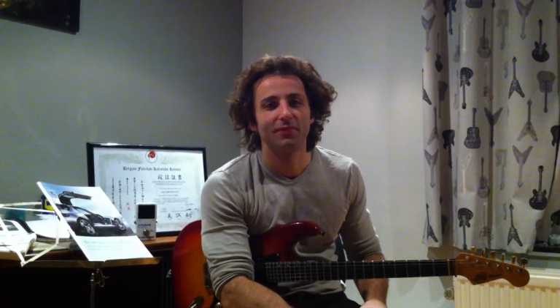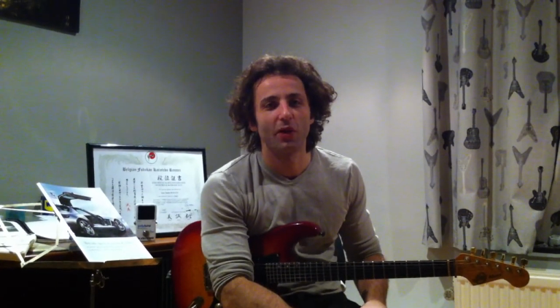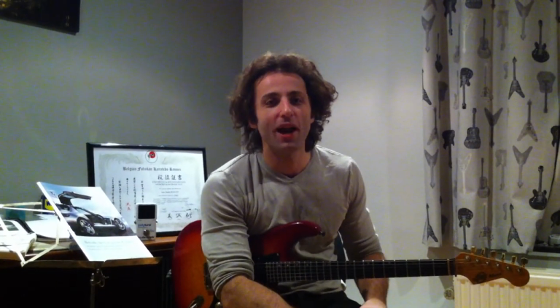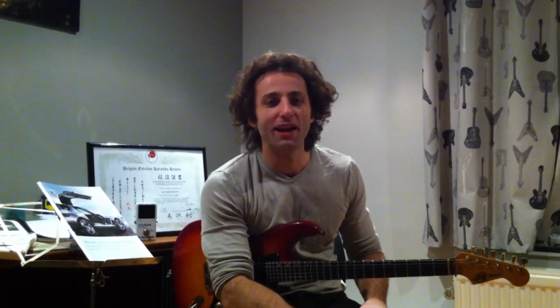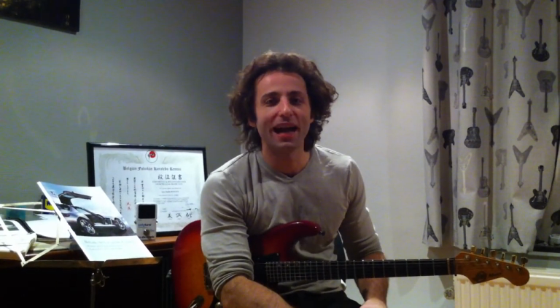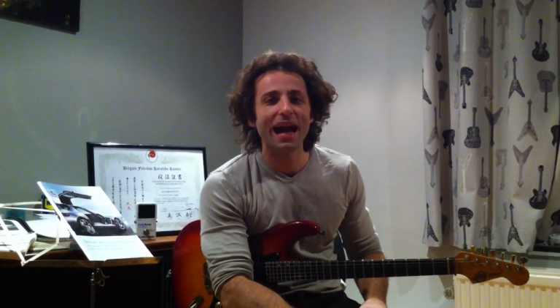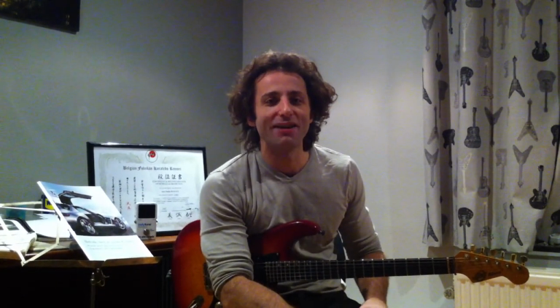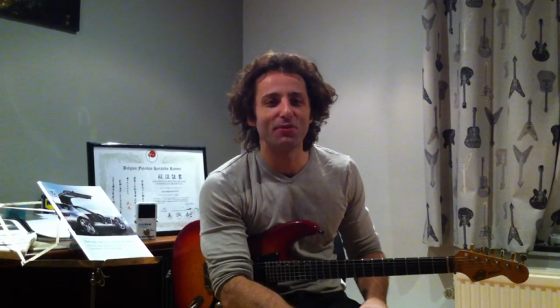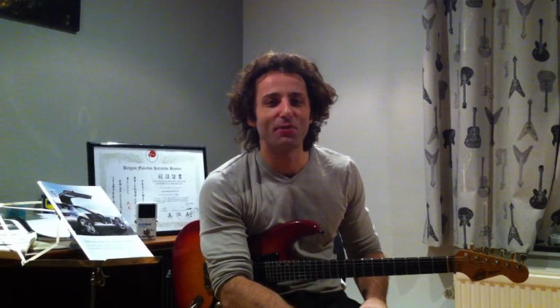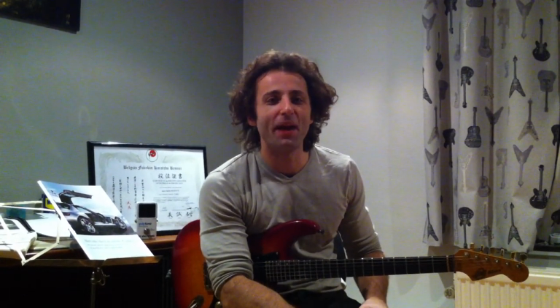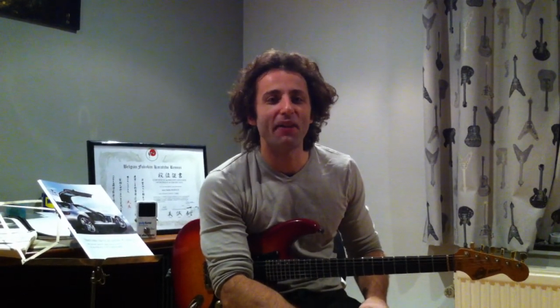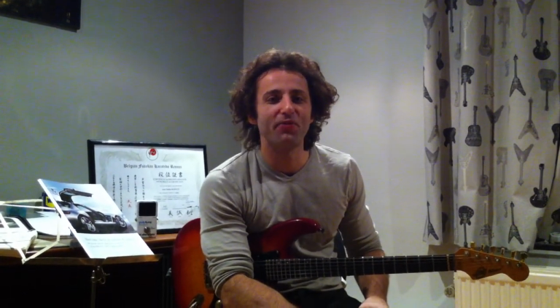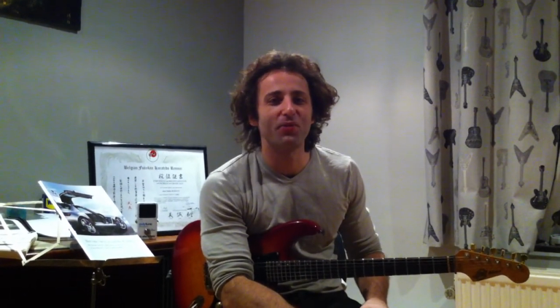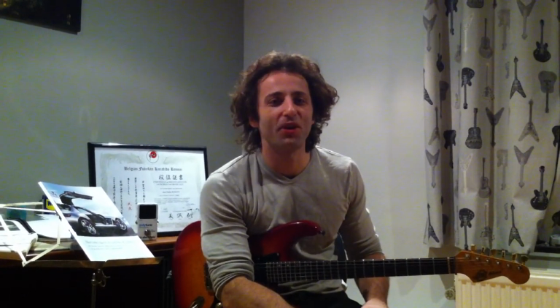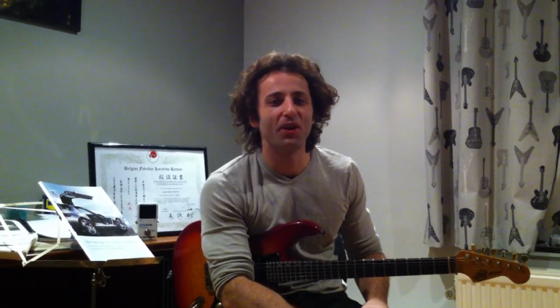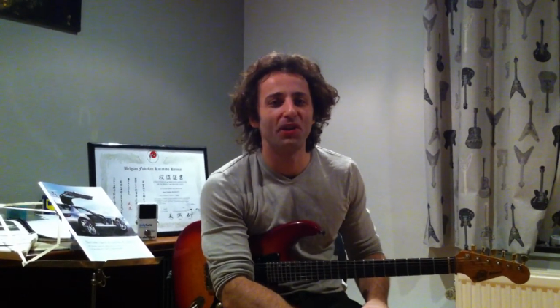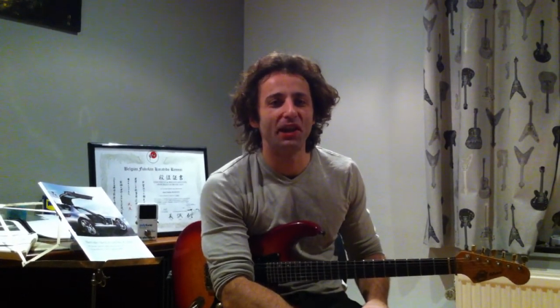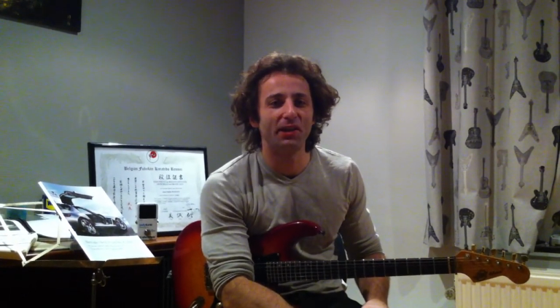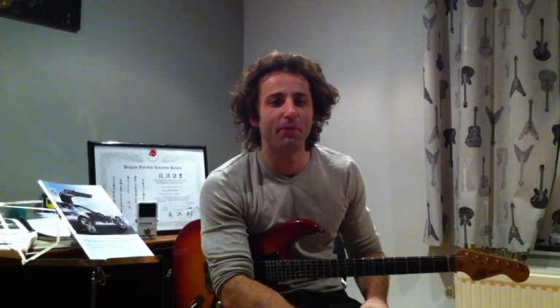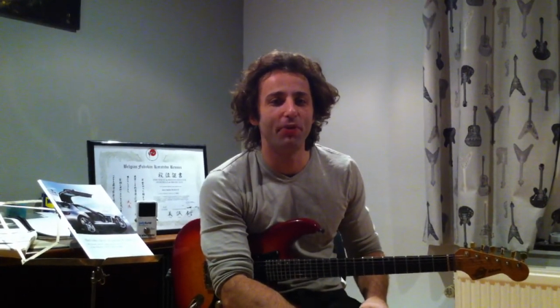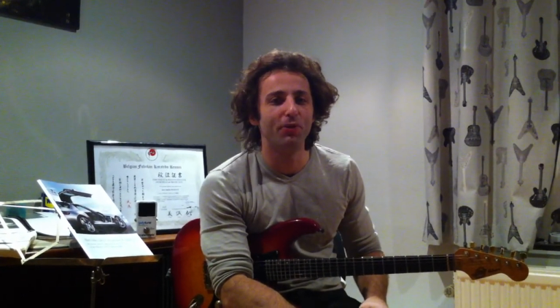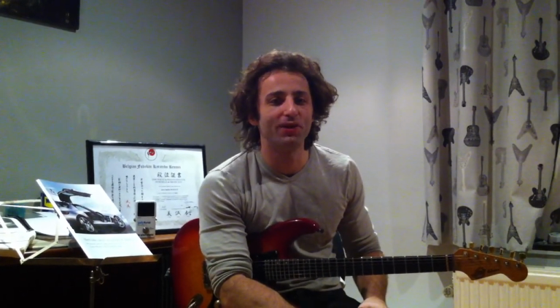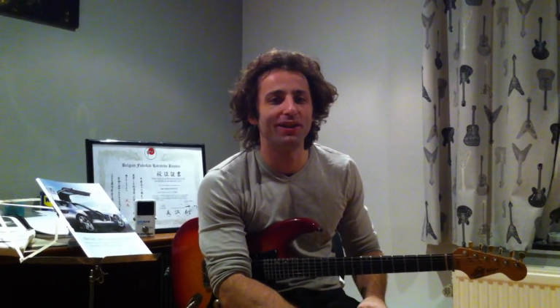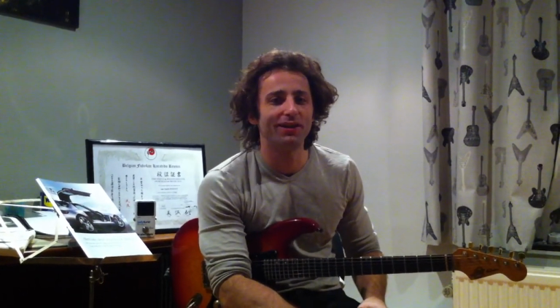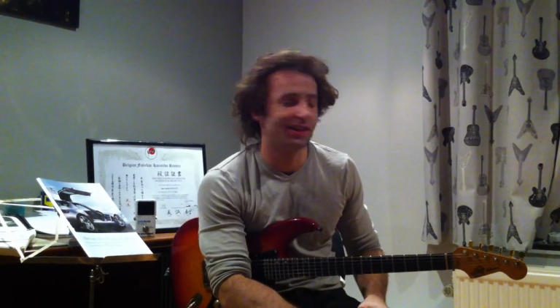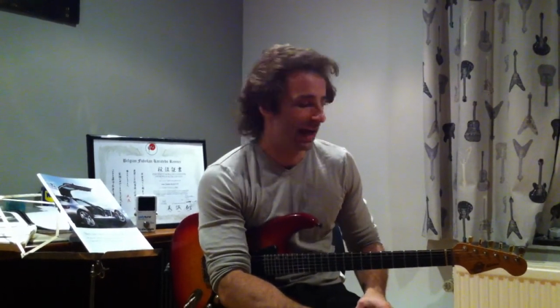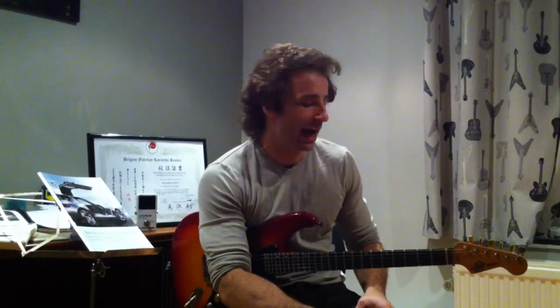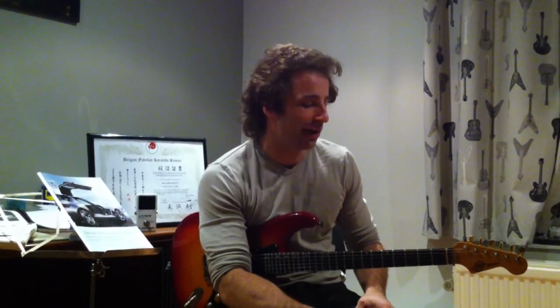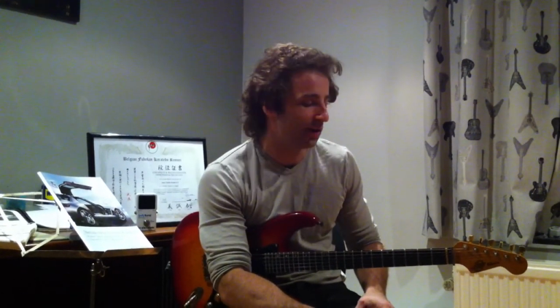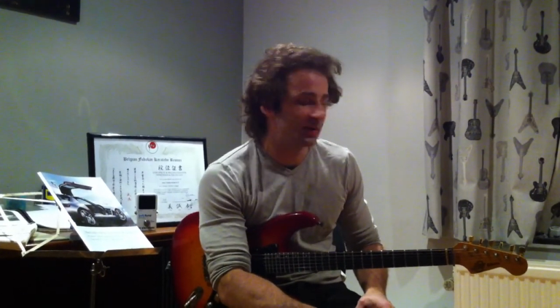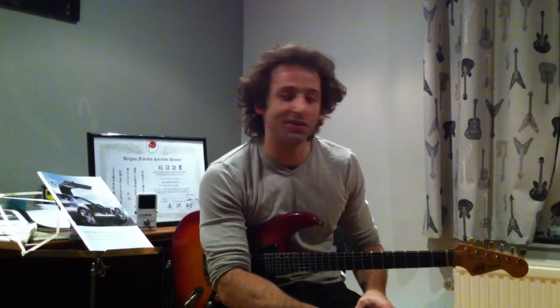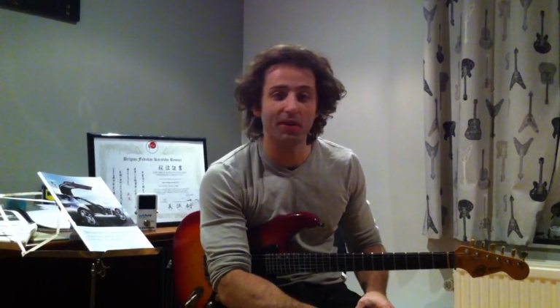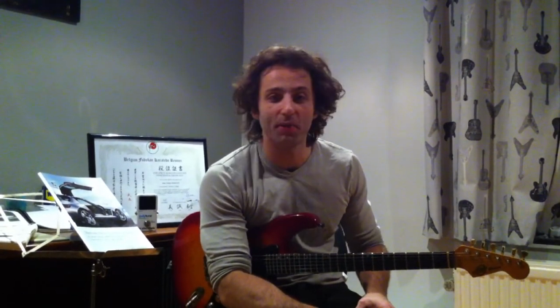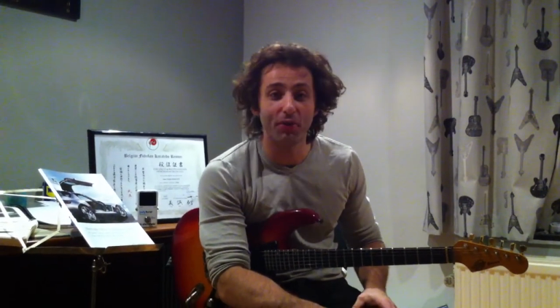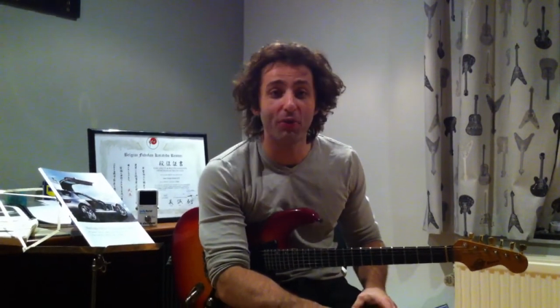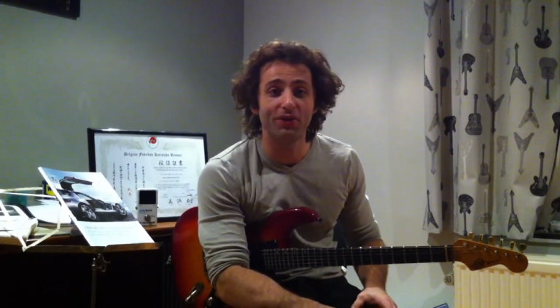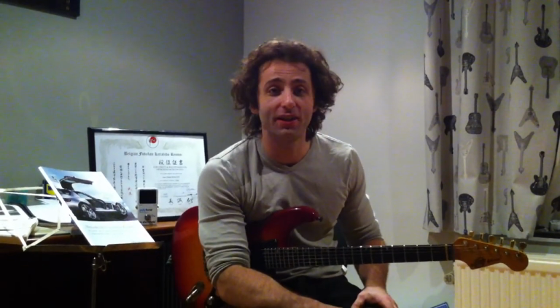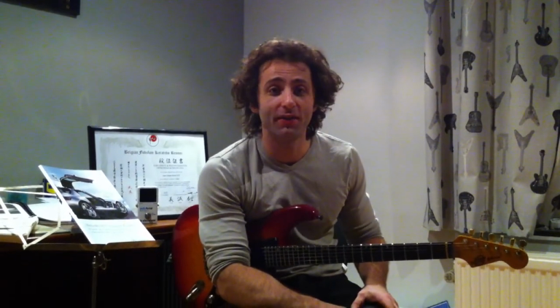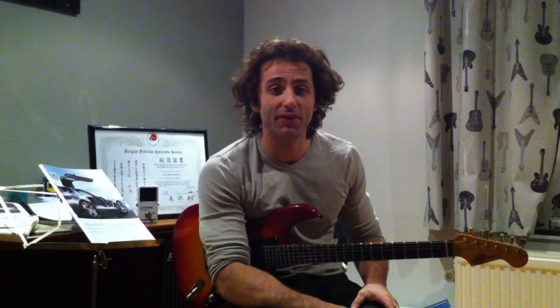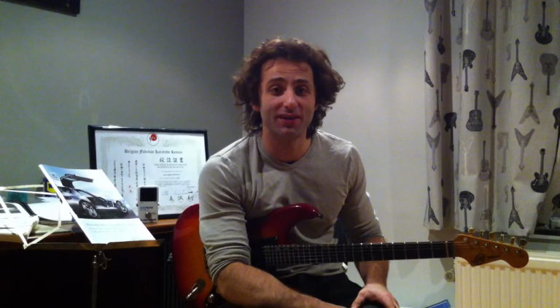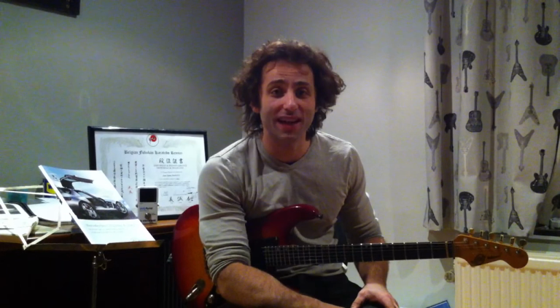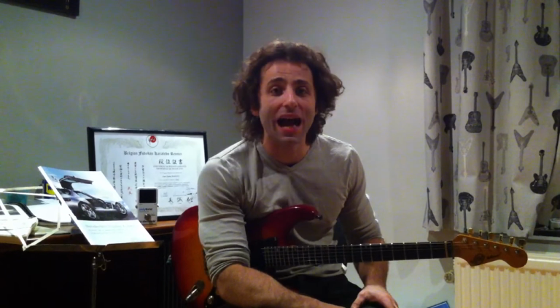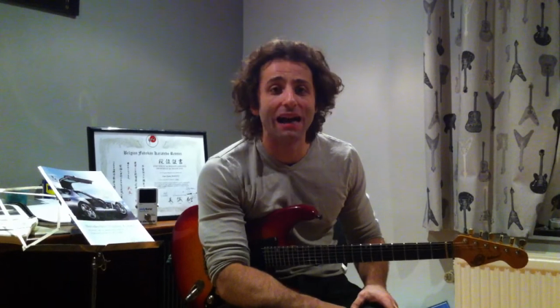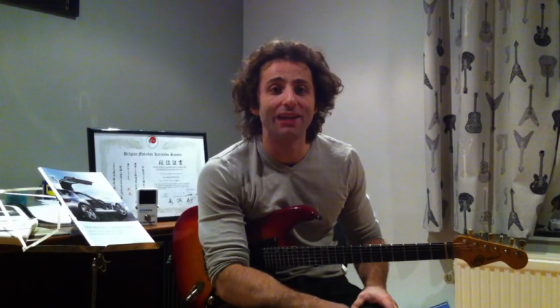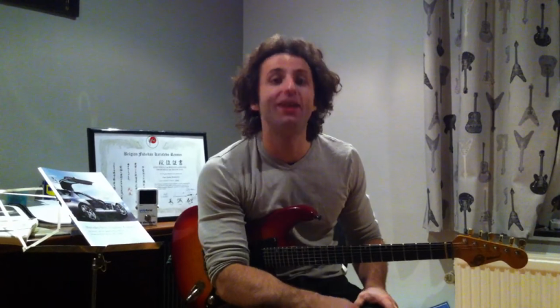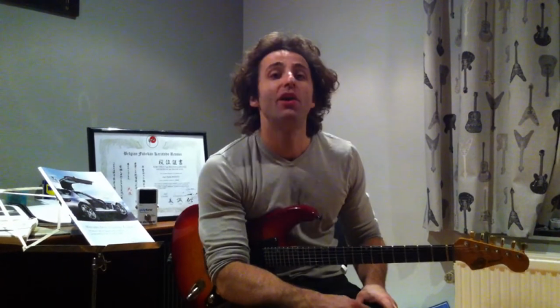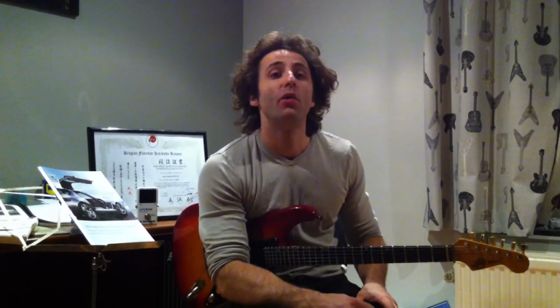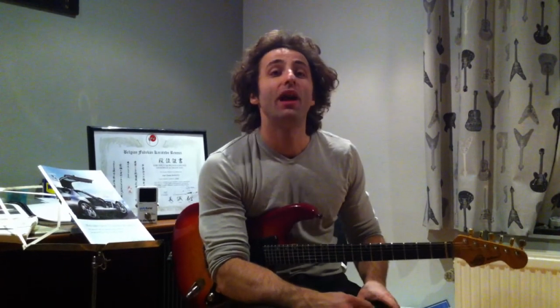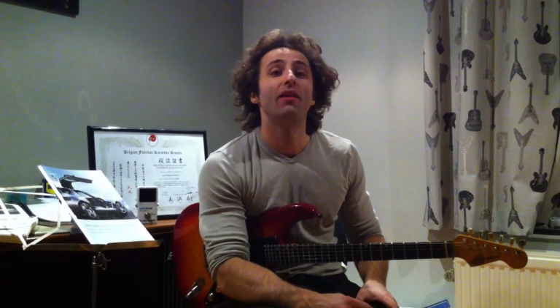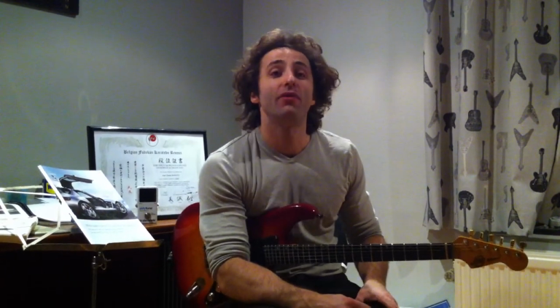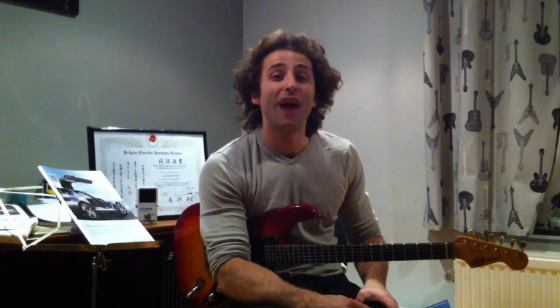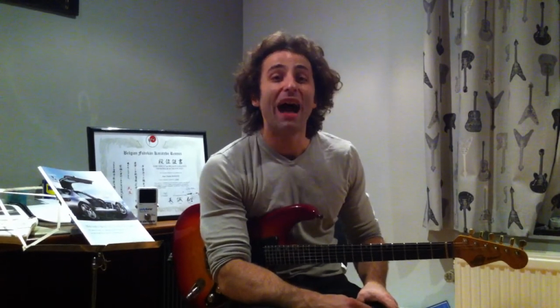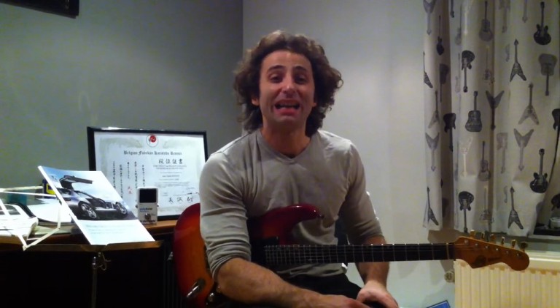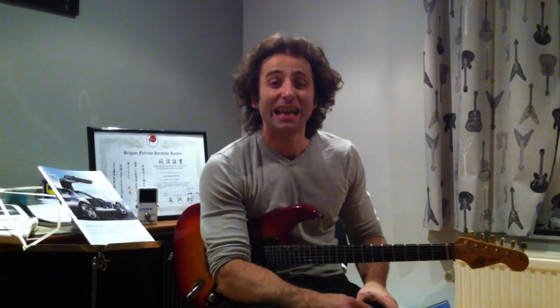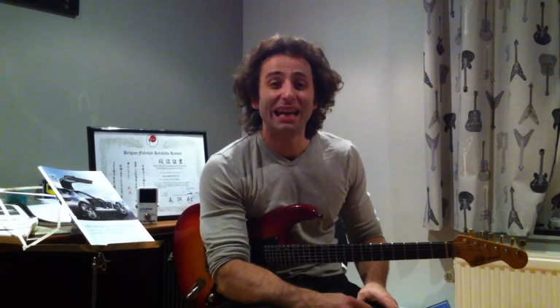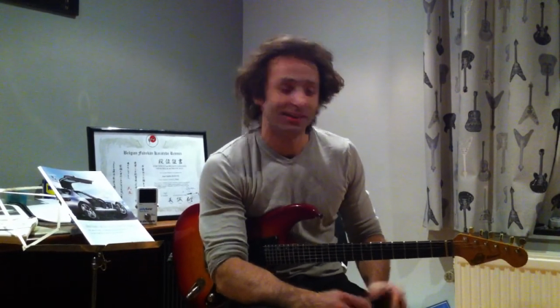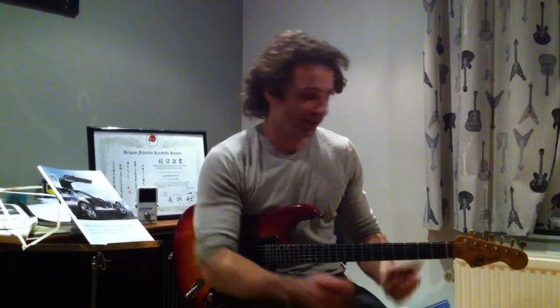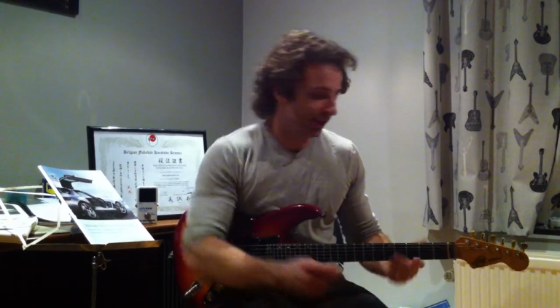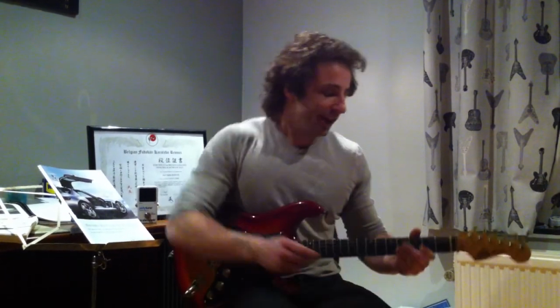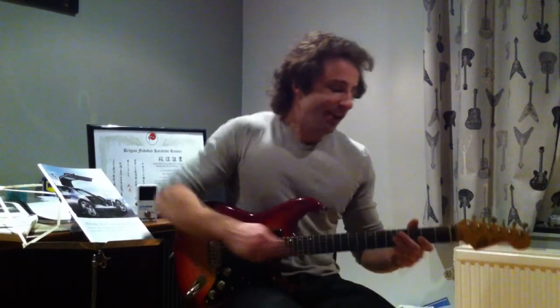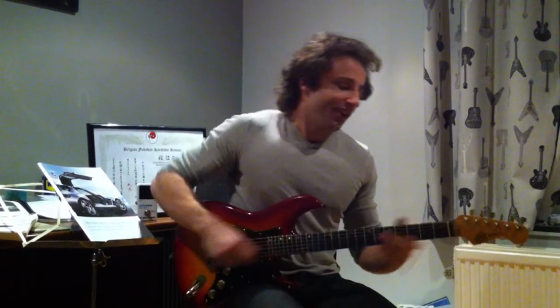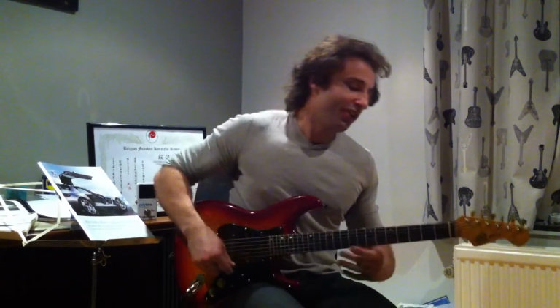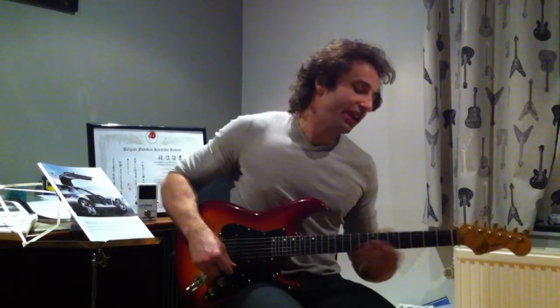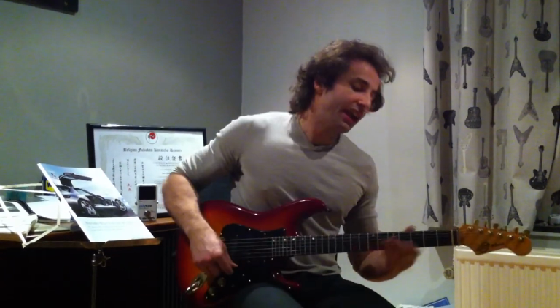Alright guys, we're back for lick number 13. I hope it's number 13. If it's not, well... Ok.